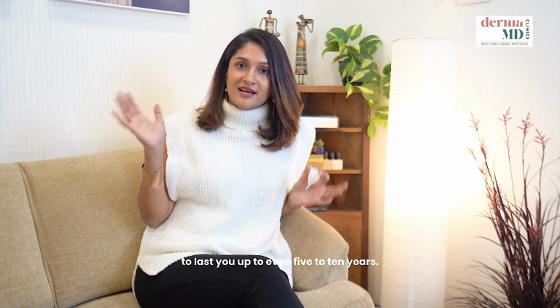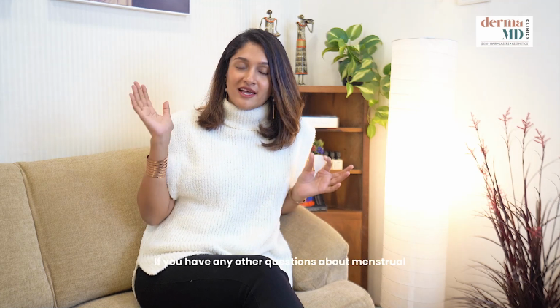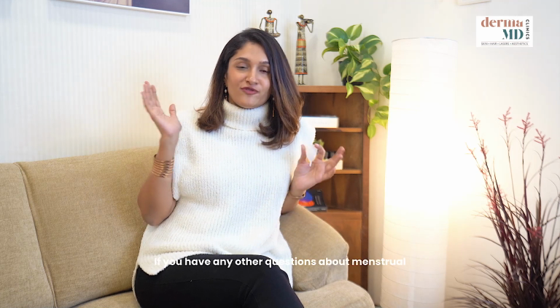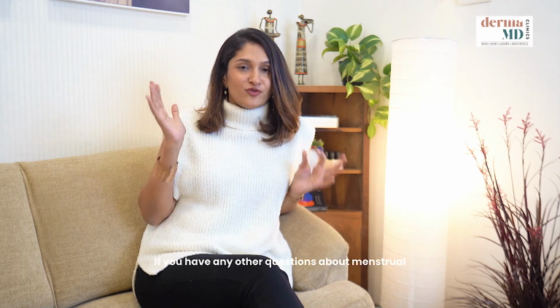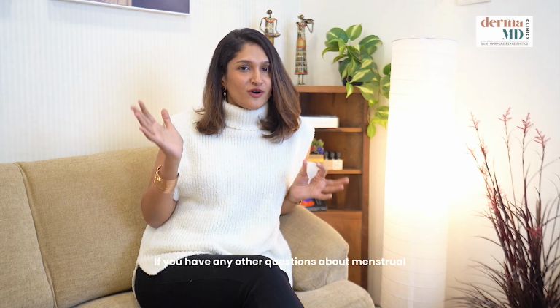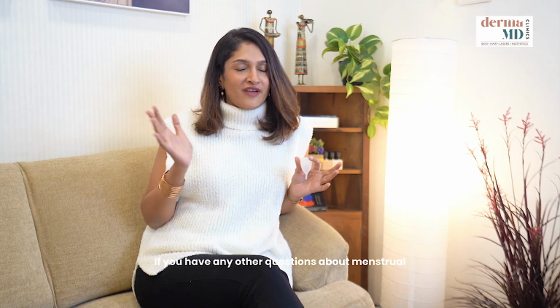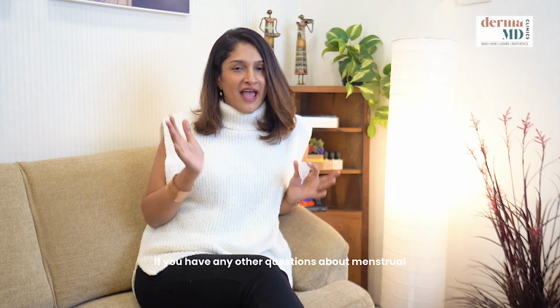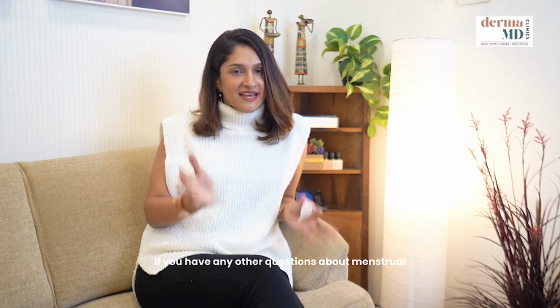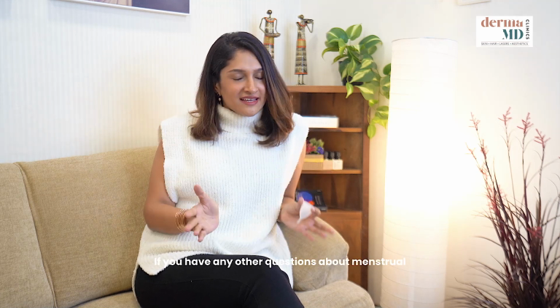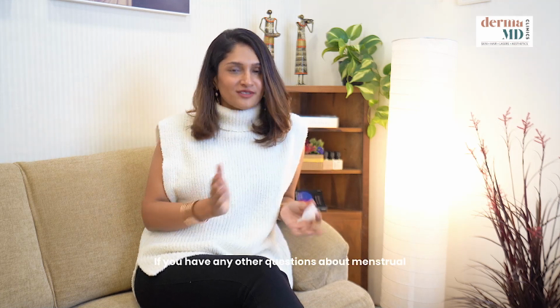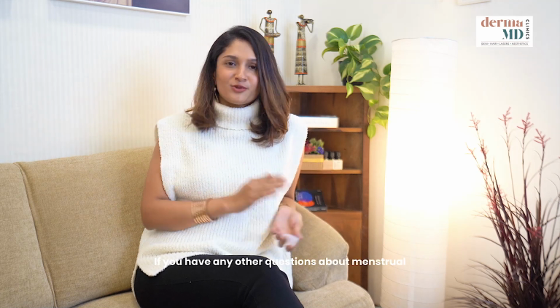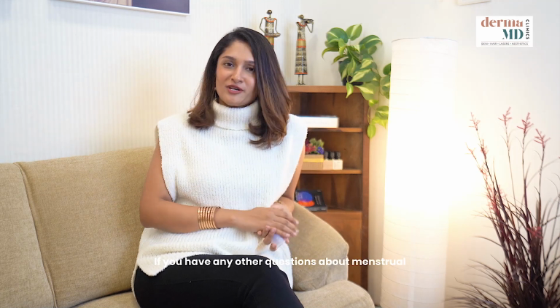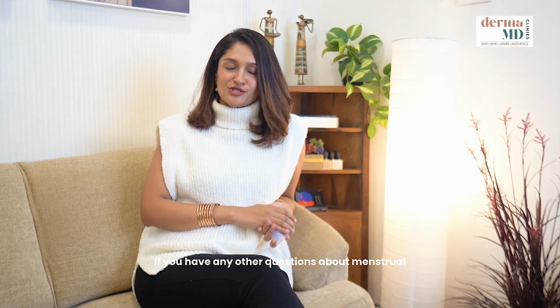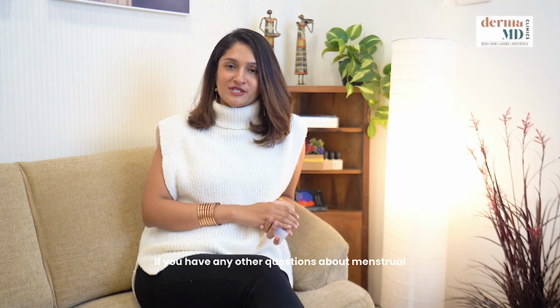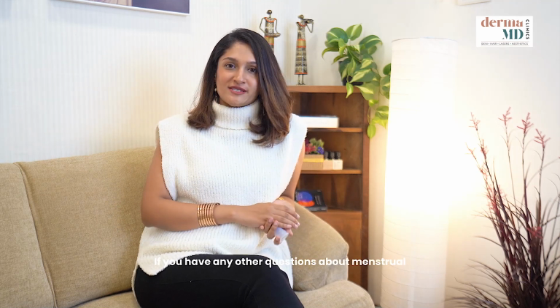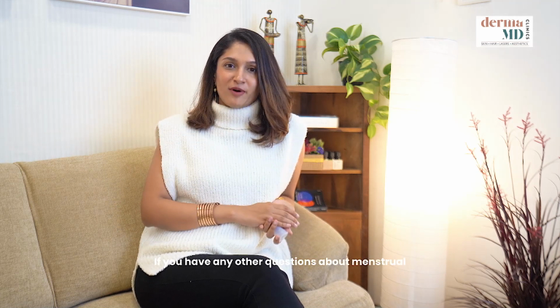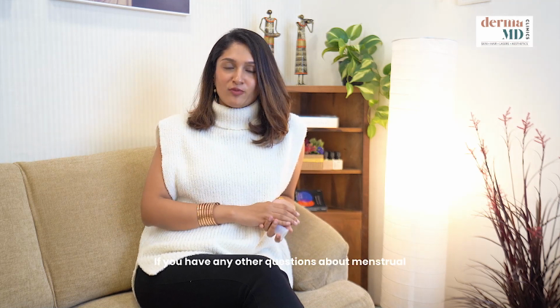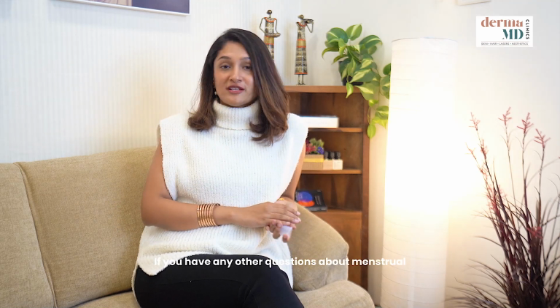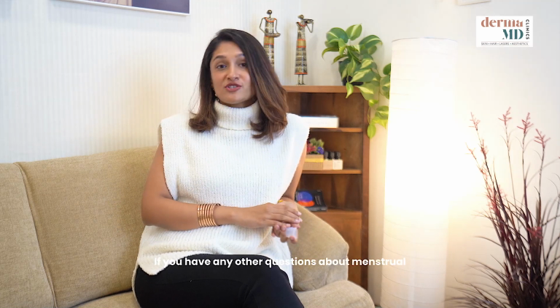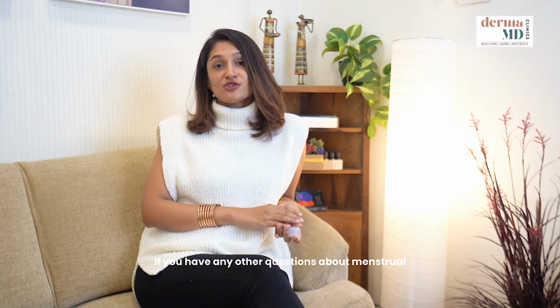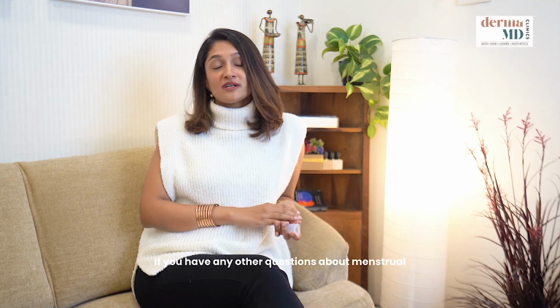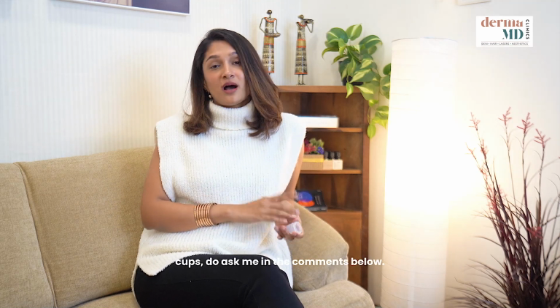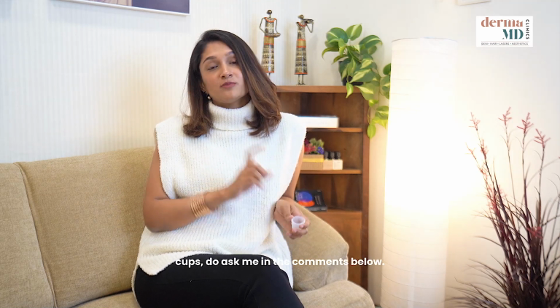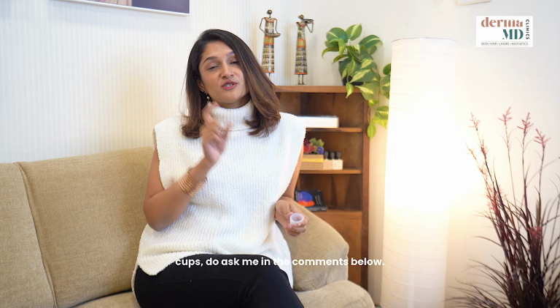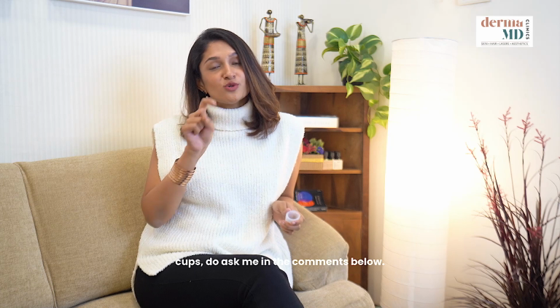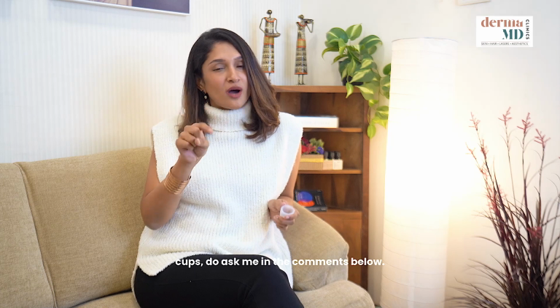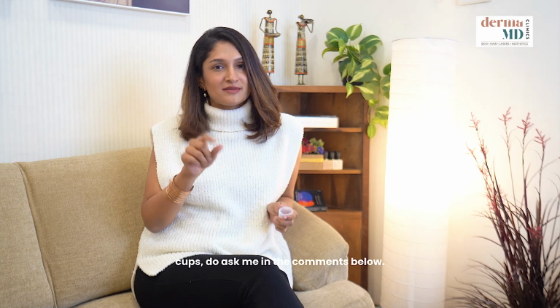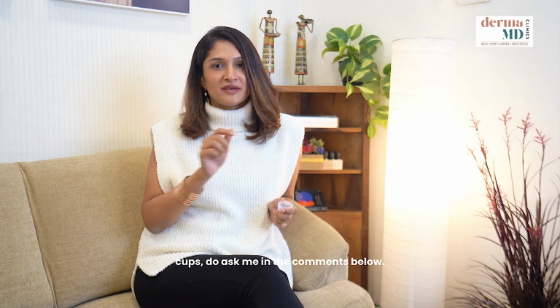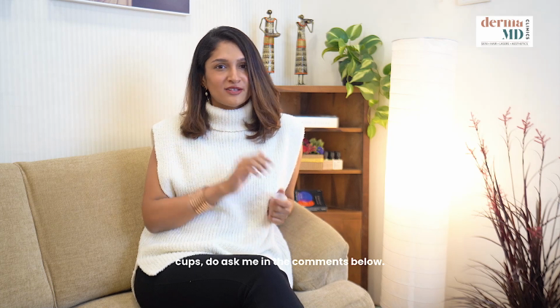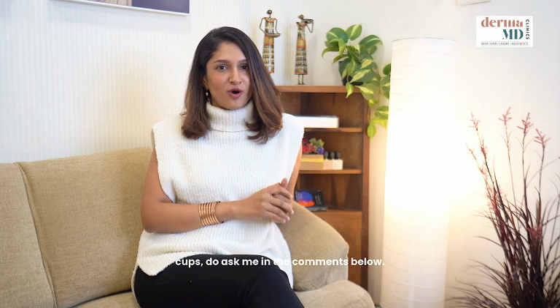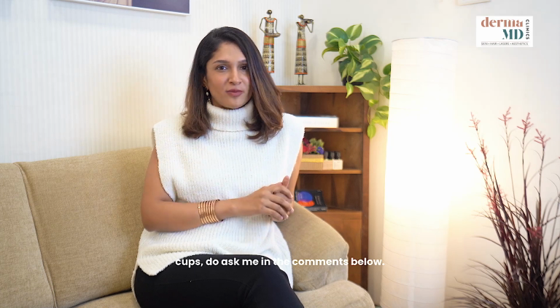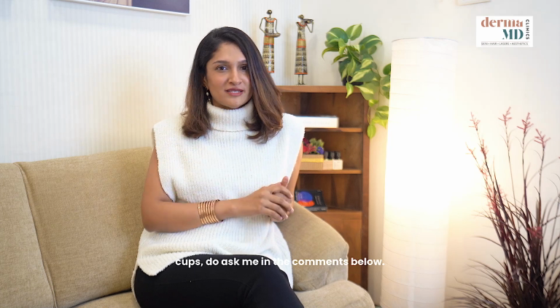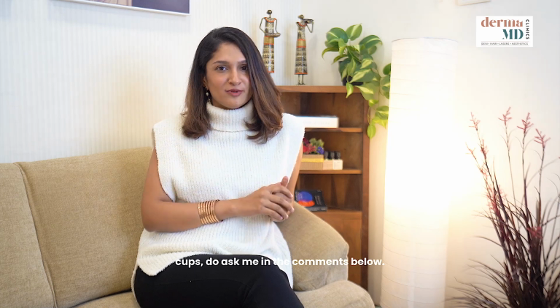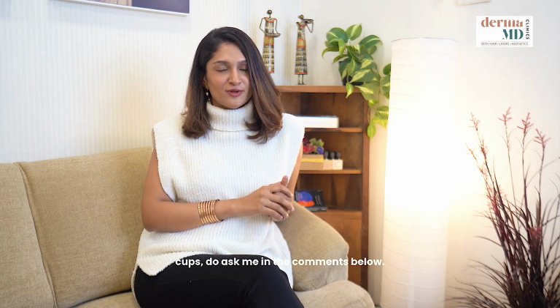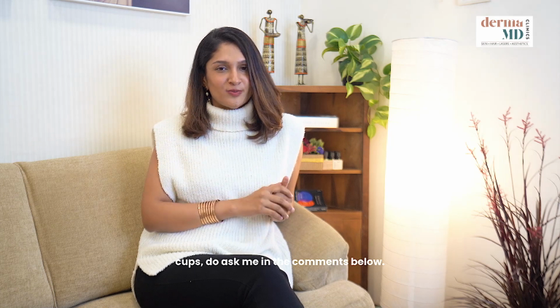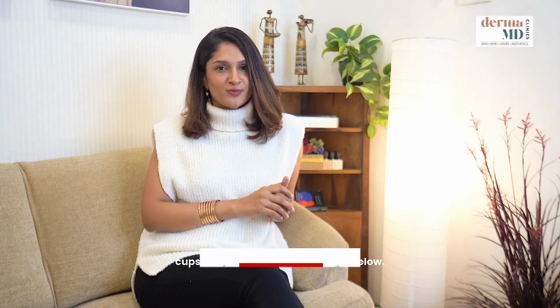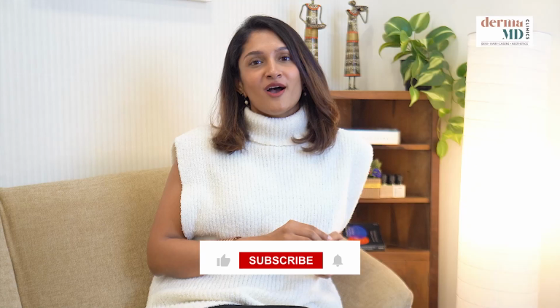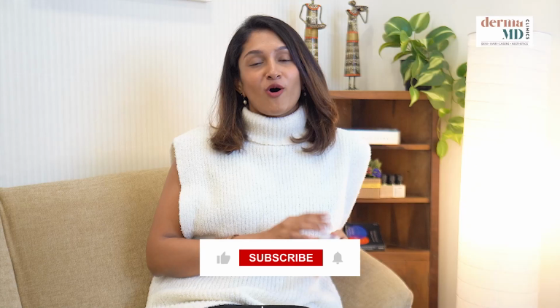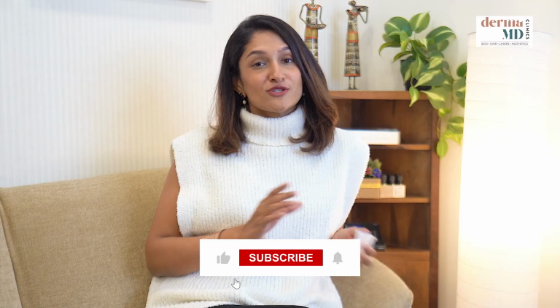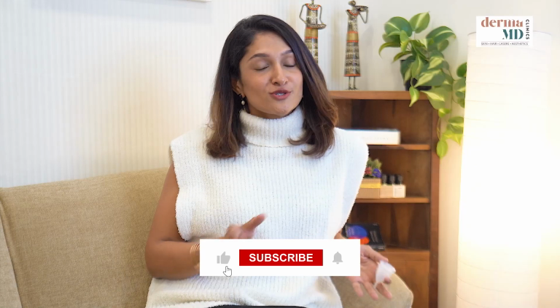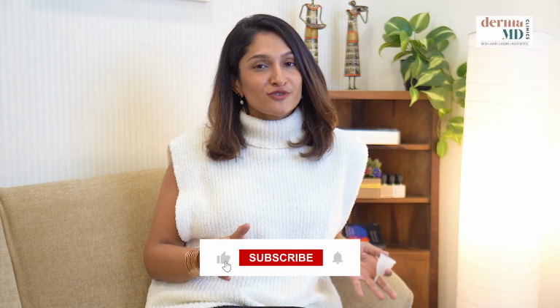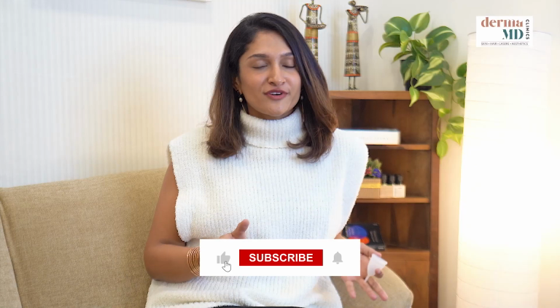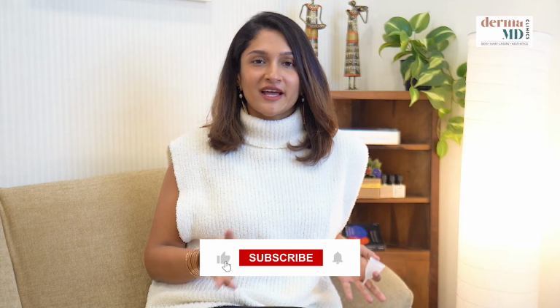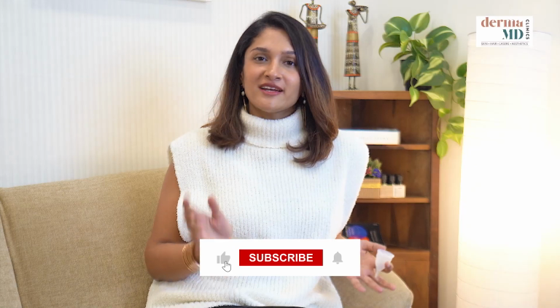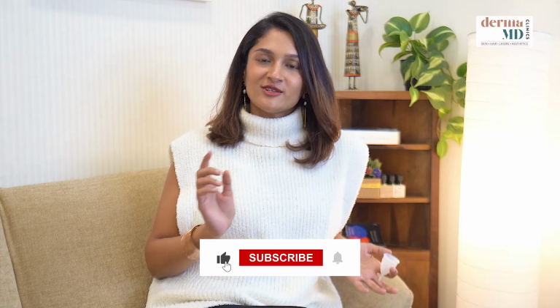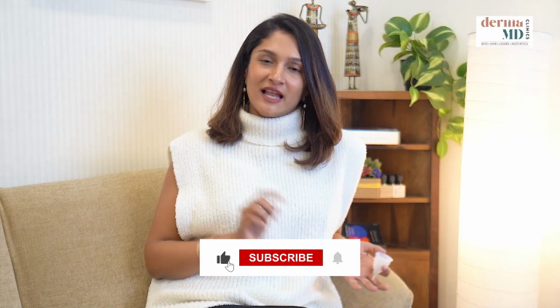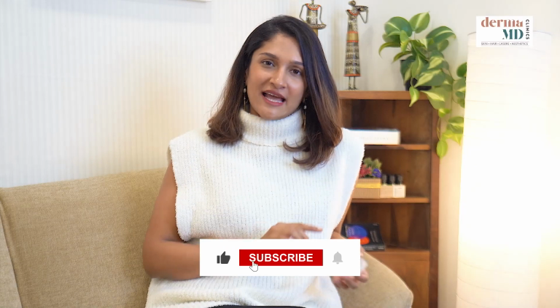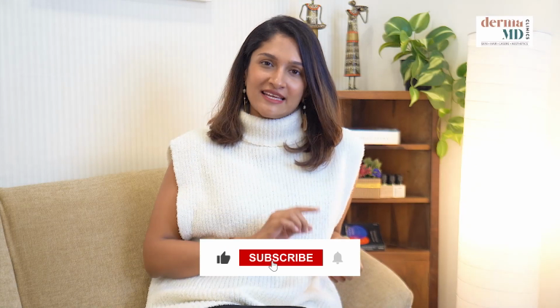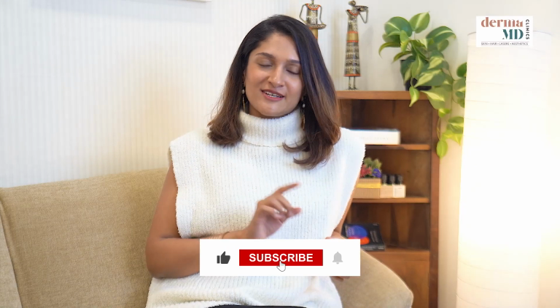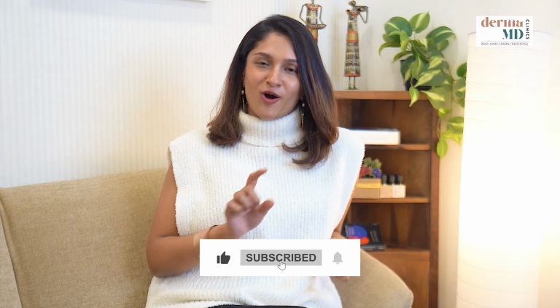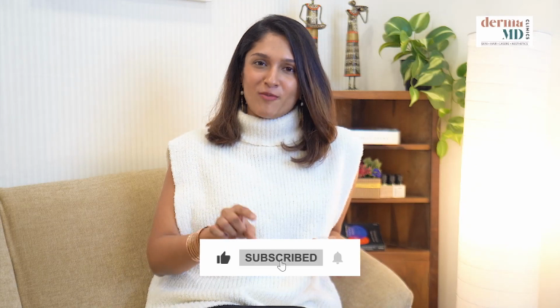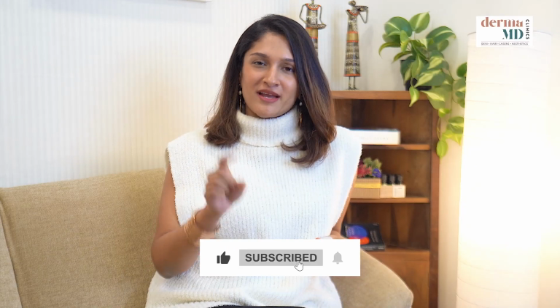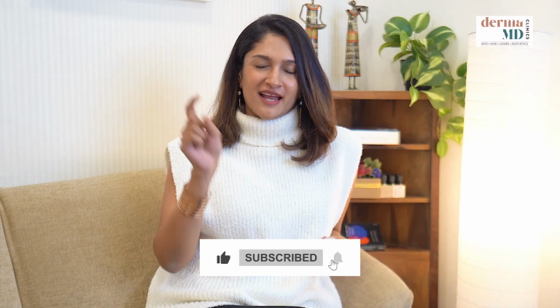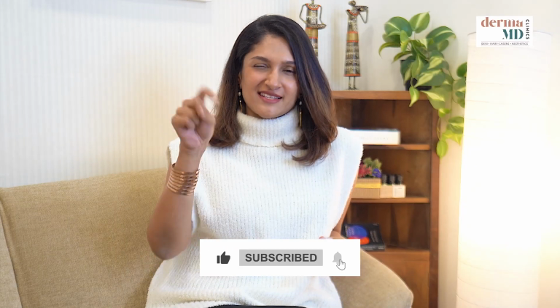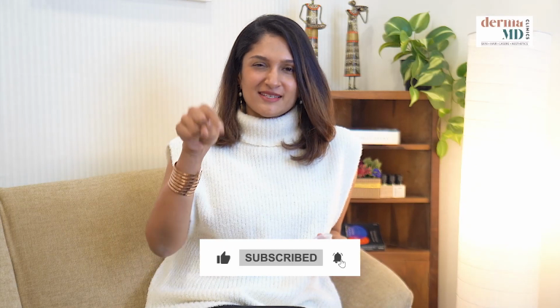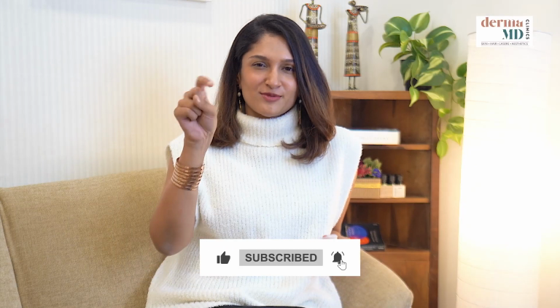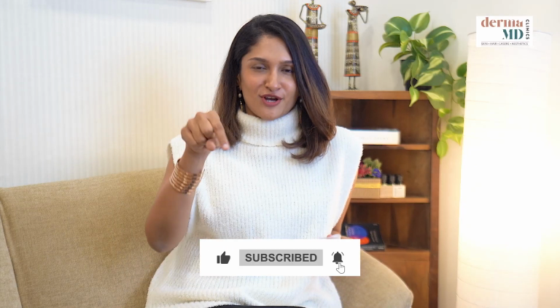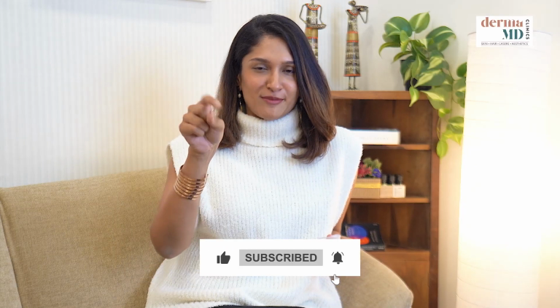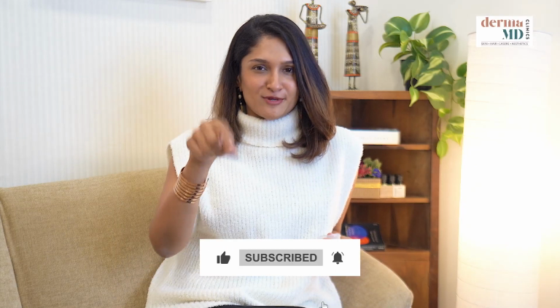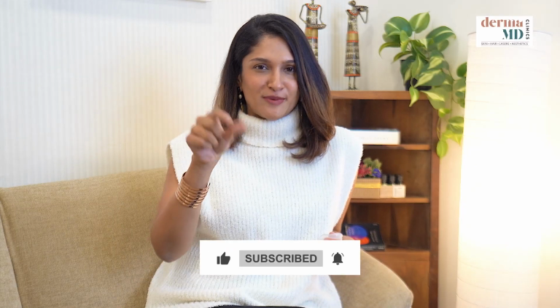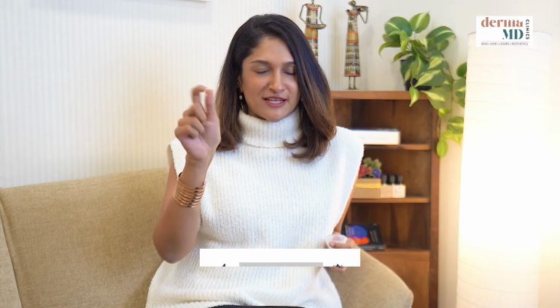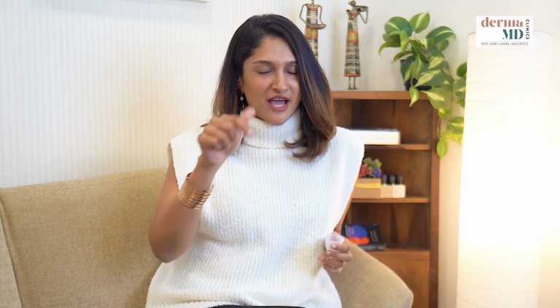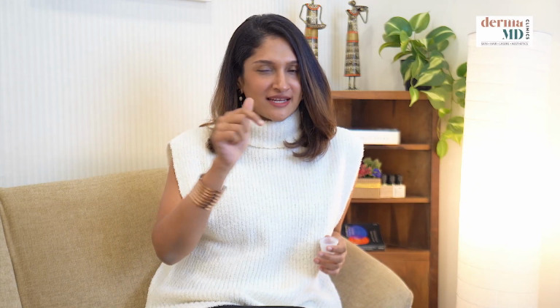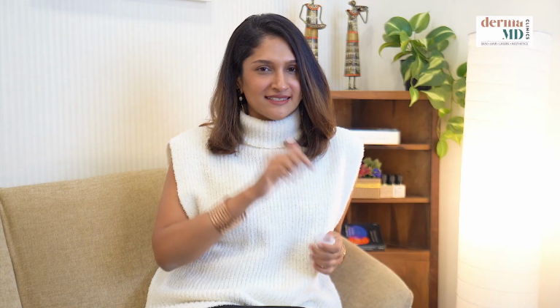If you have any other questions about menstrual cups, ask me in the comments below. Don't forget to like, comment, and subscribe to my channel.